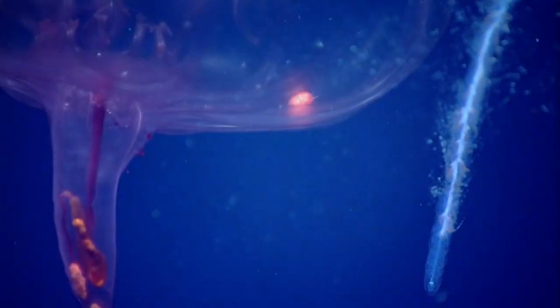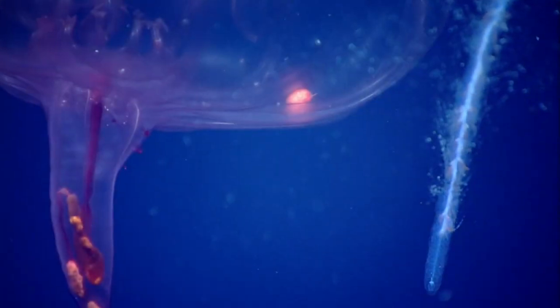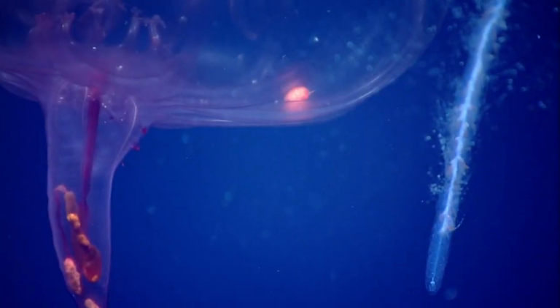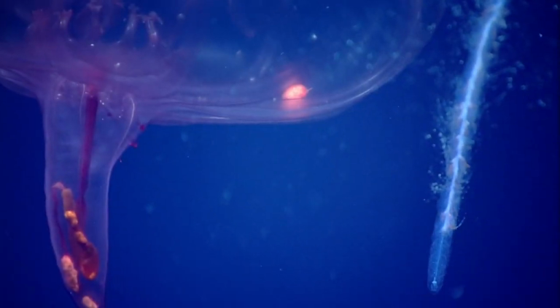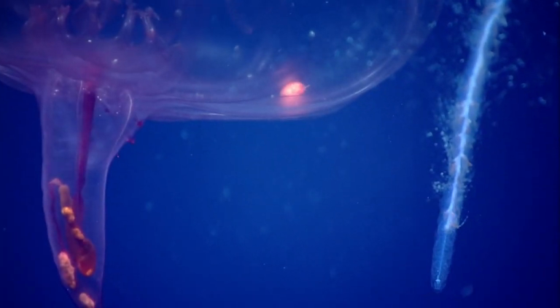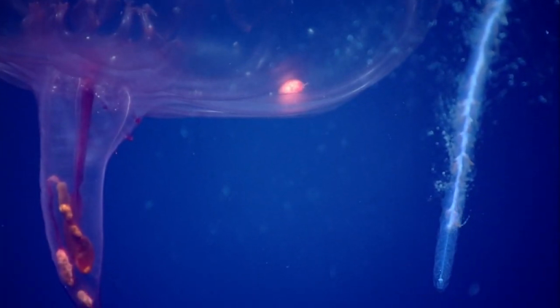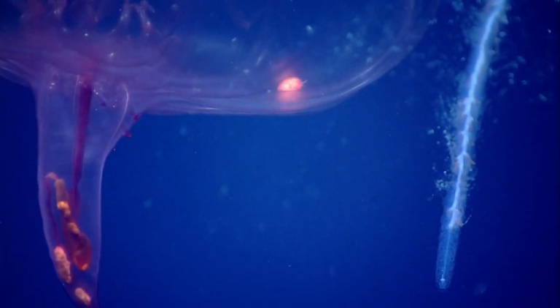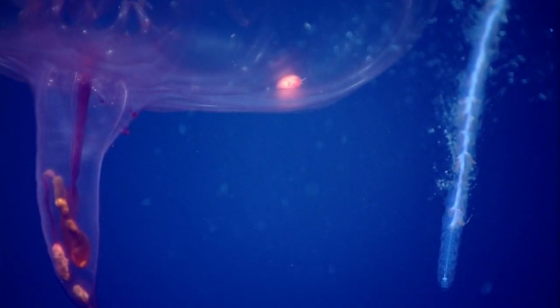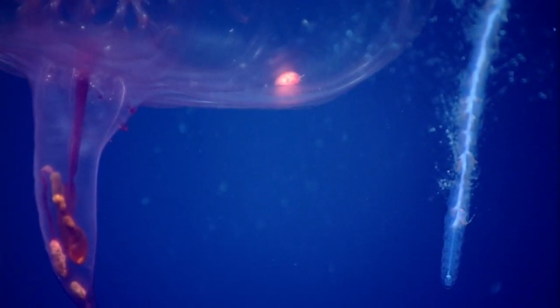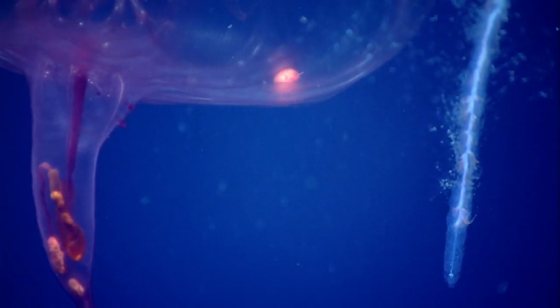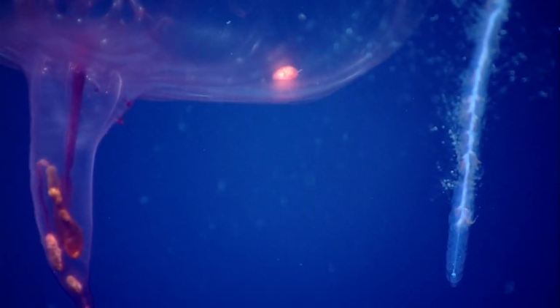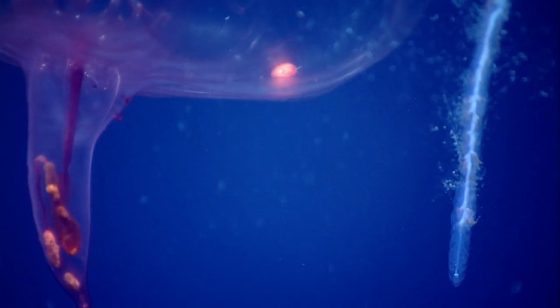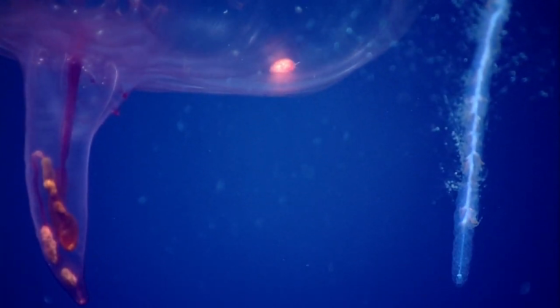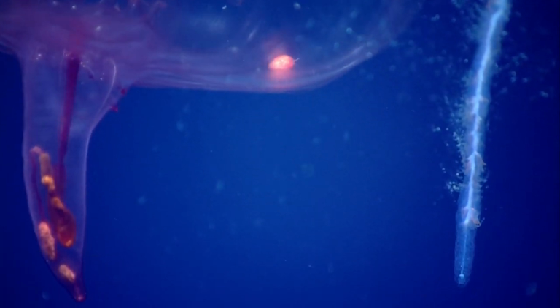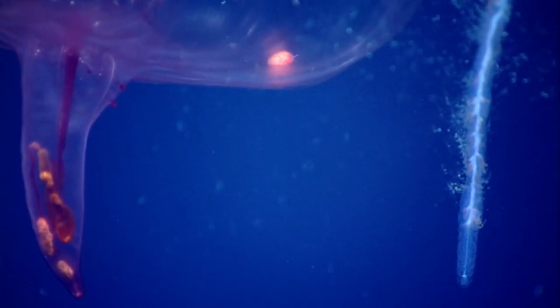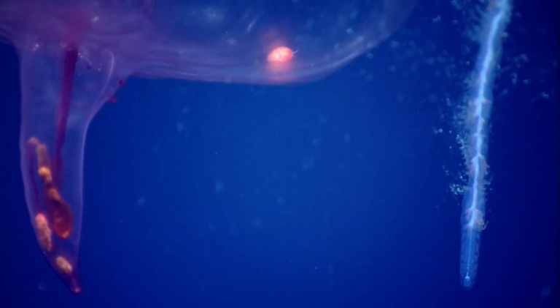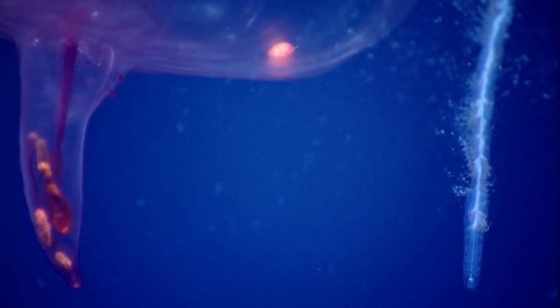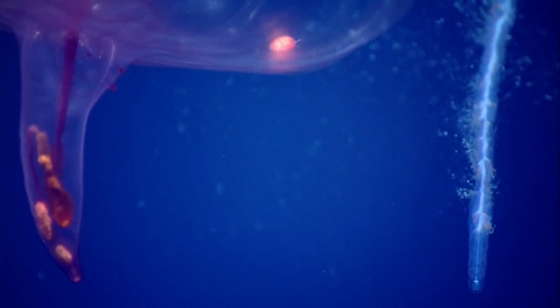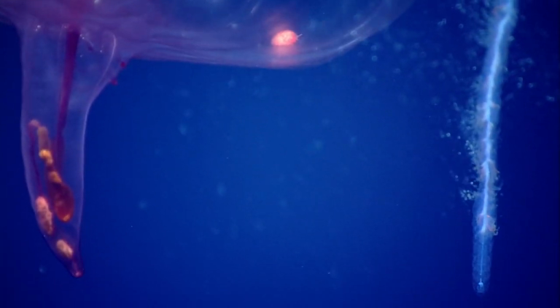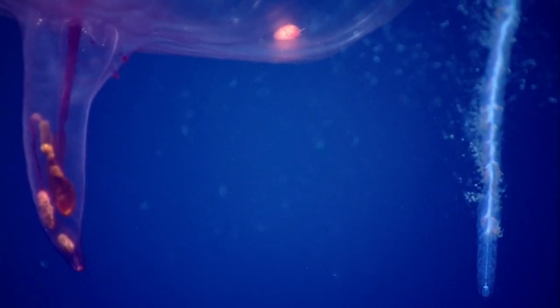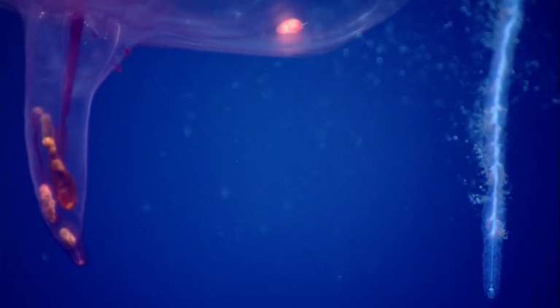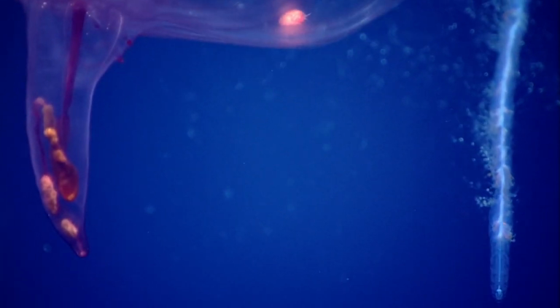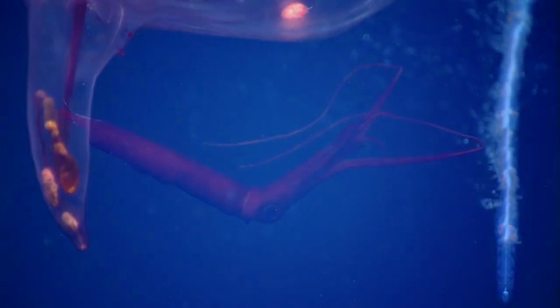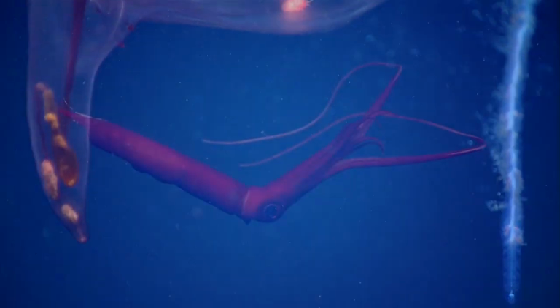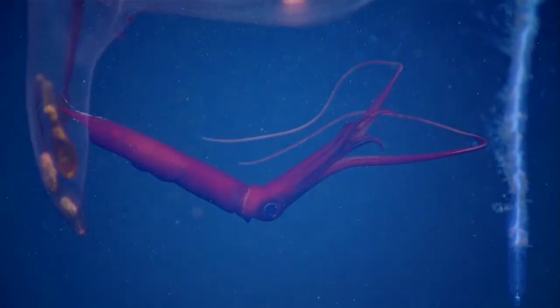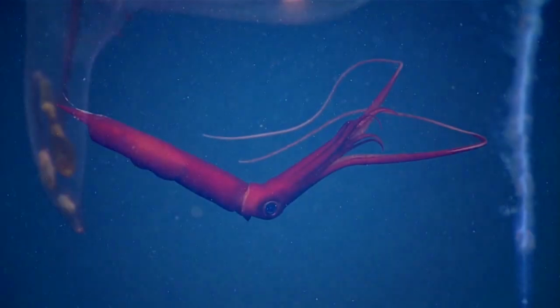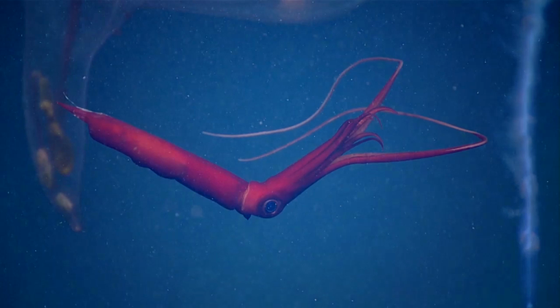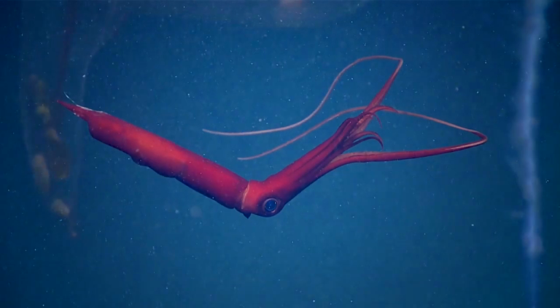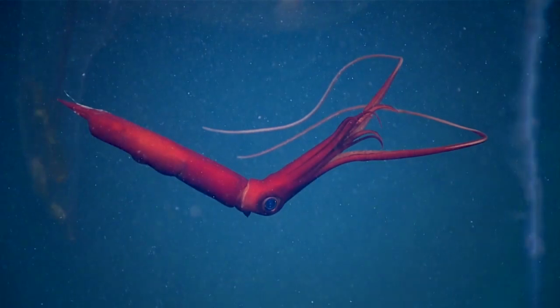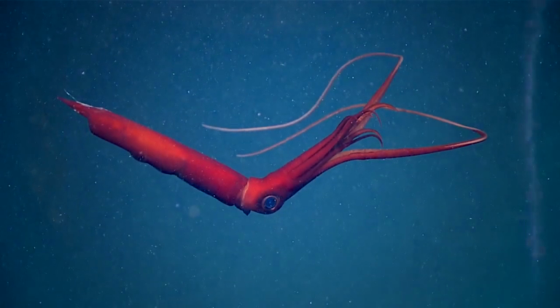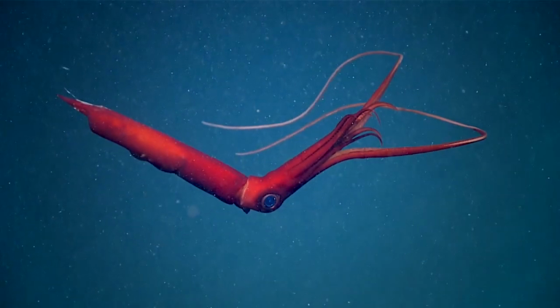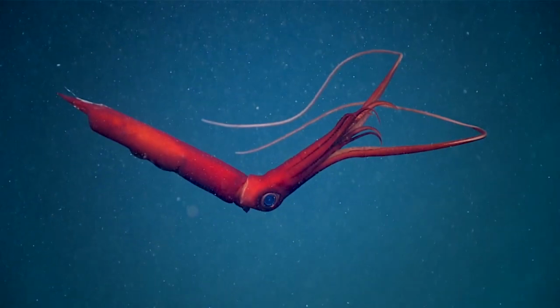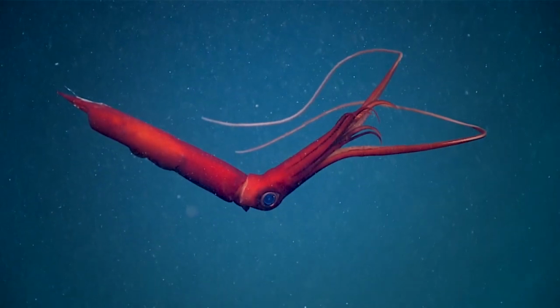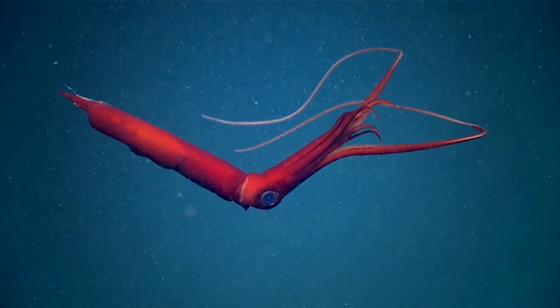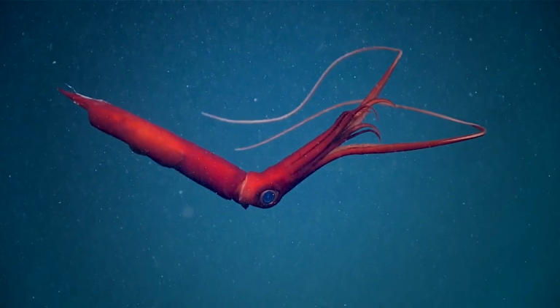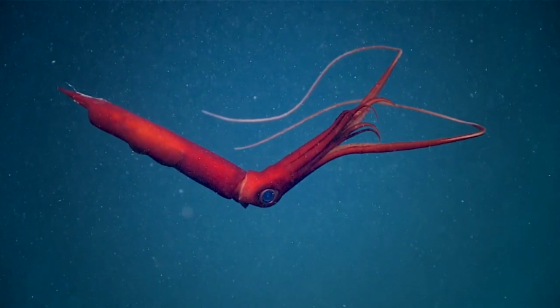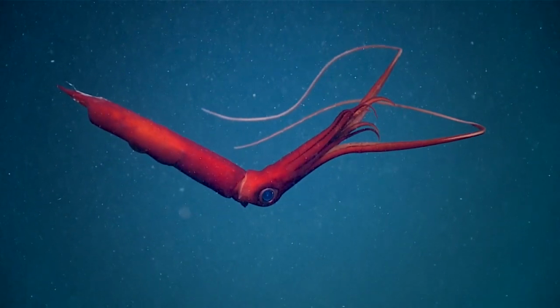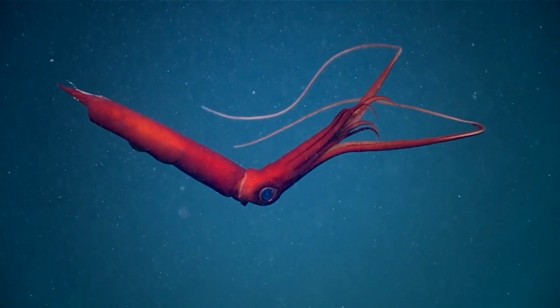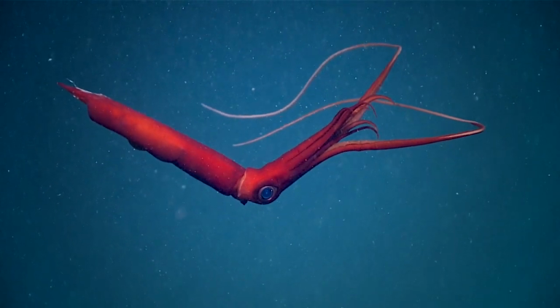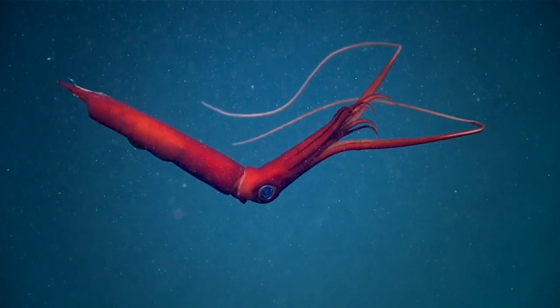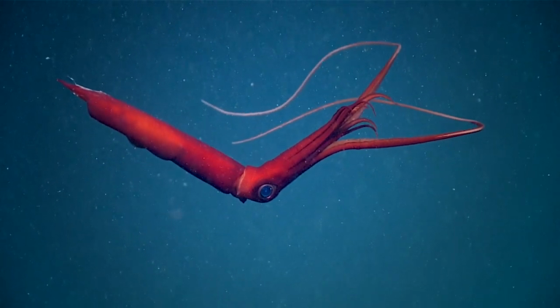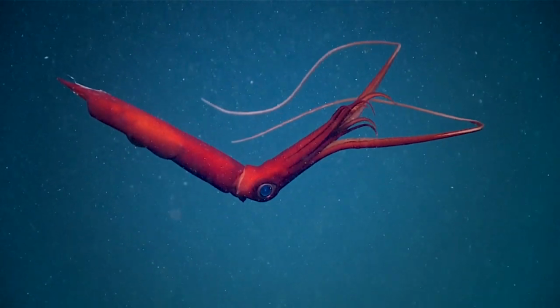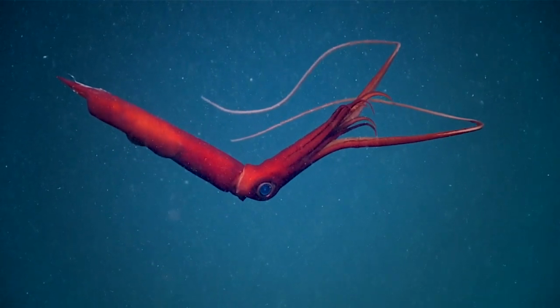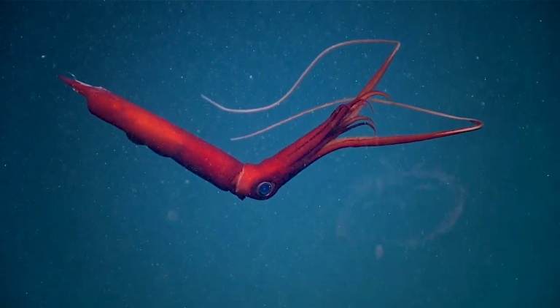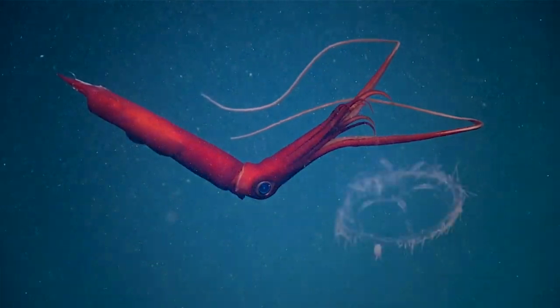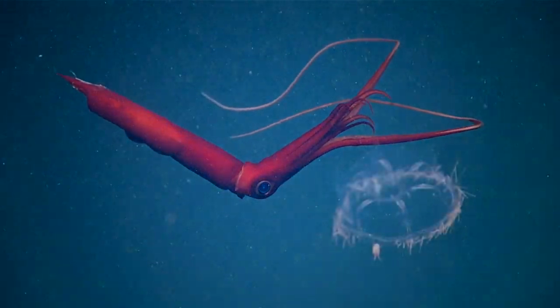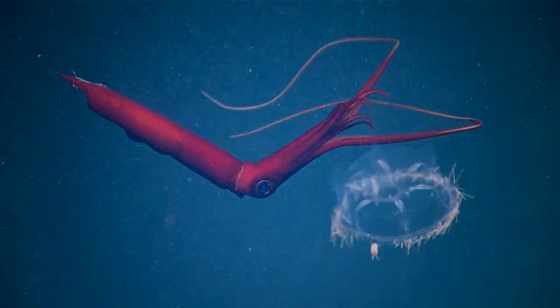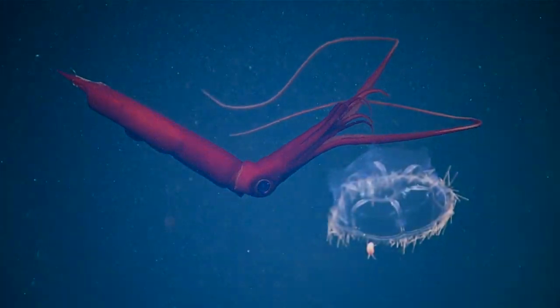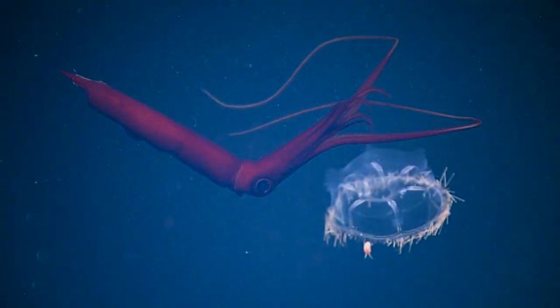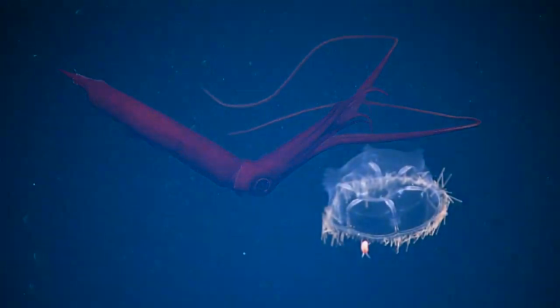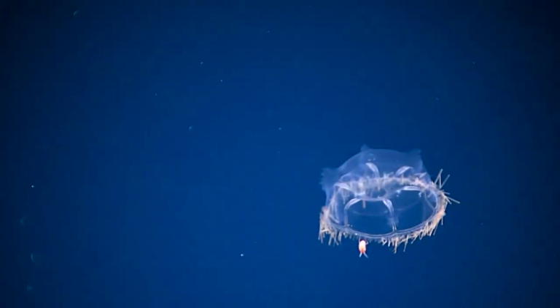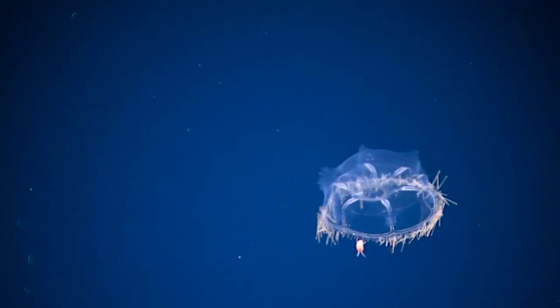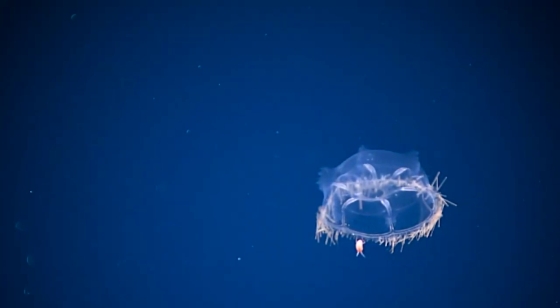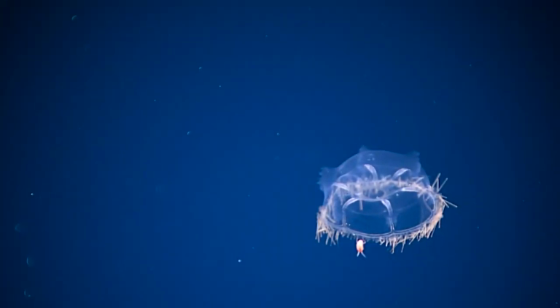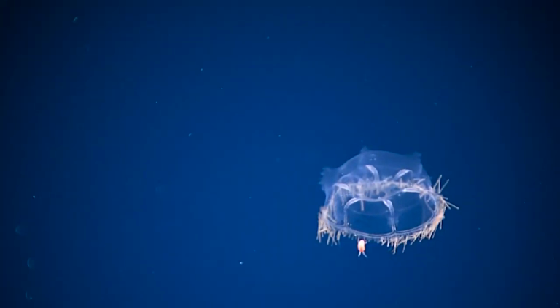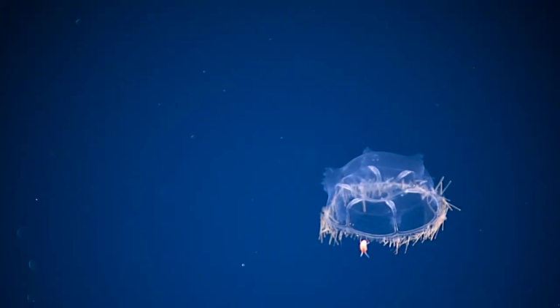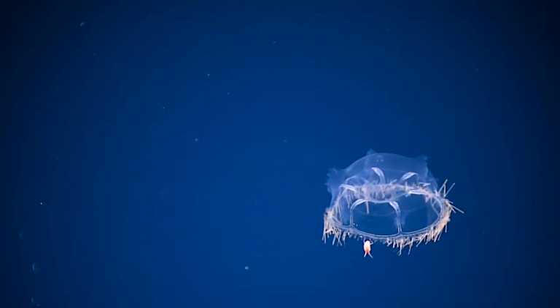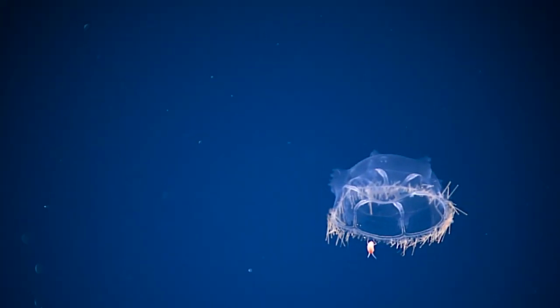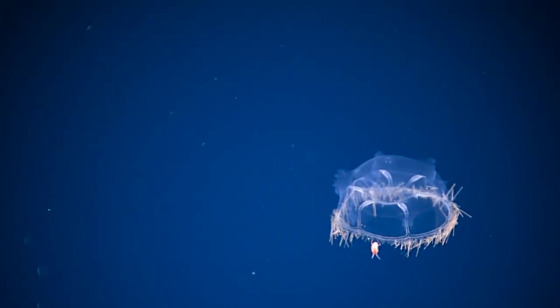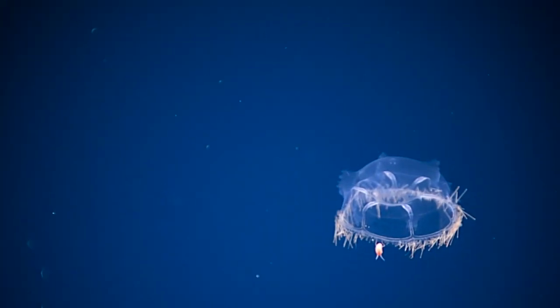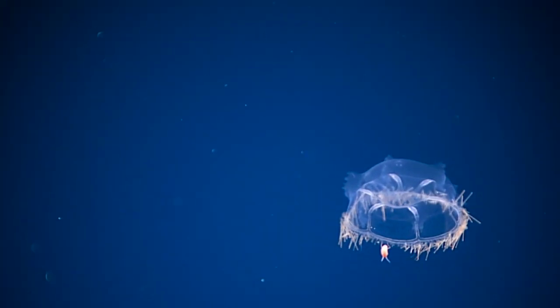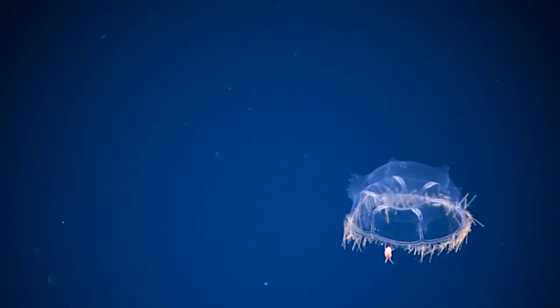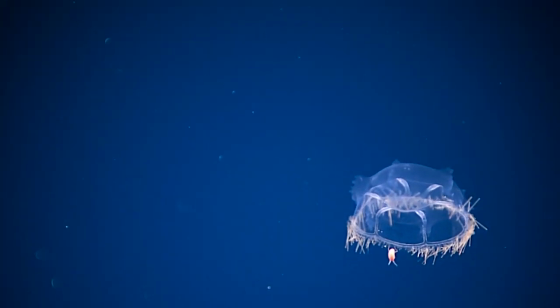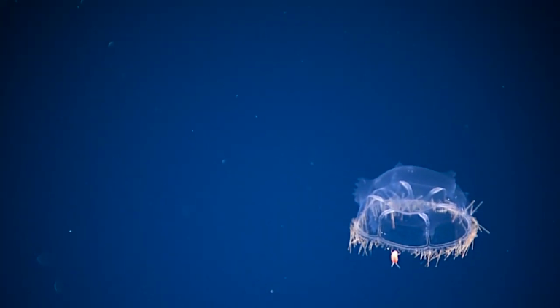These things are just awesome. This is the kind of deep-sea biology that really got me hooked on oceanography as a kid.